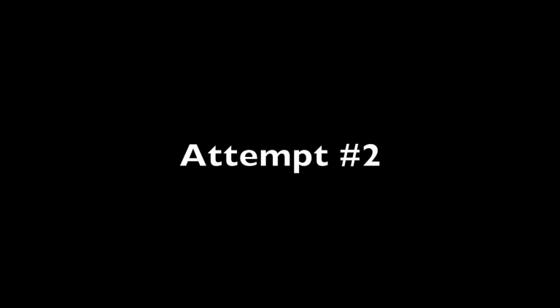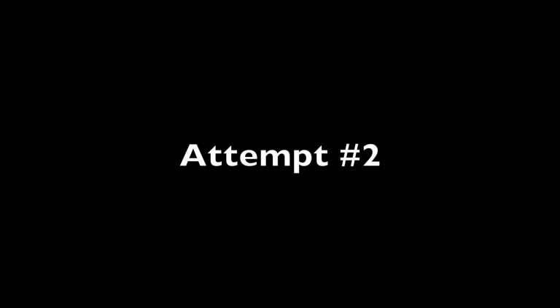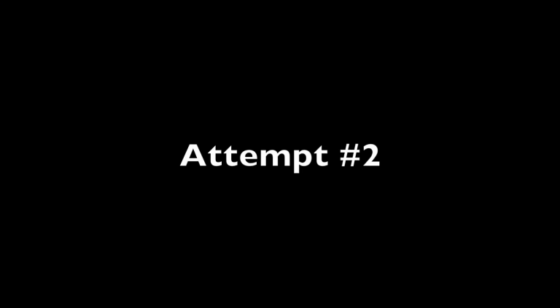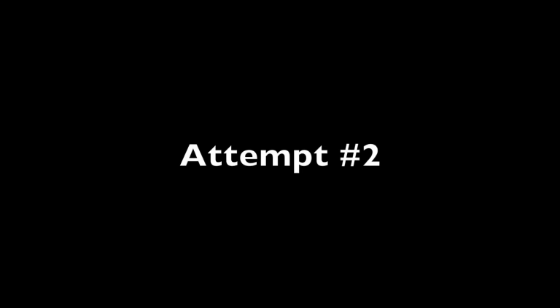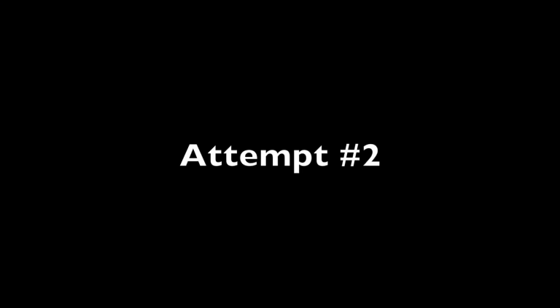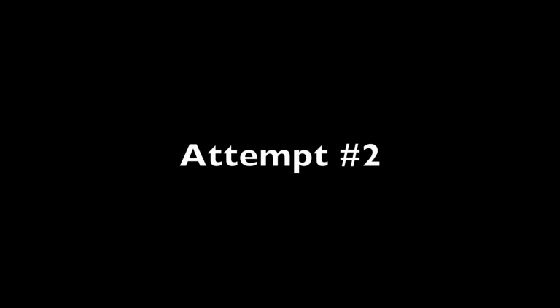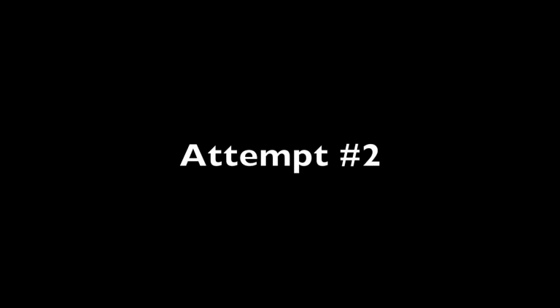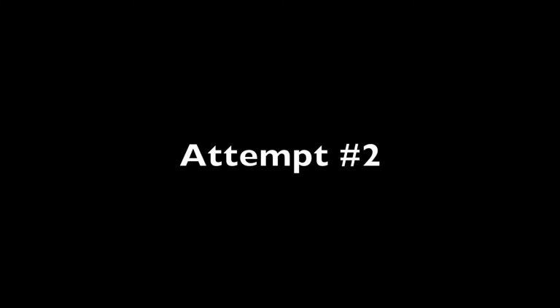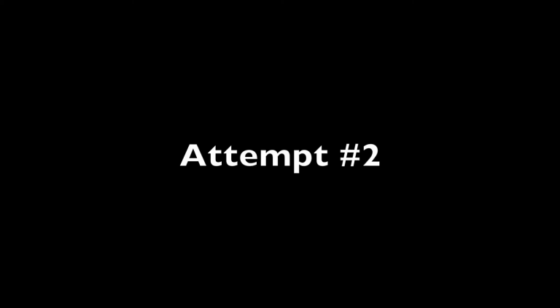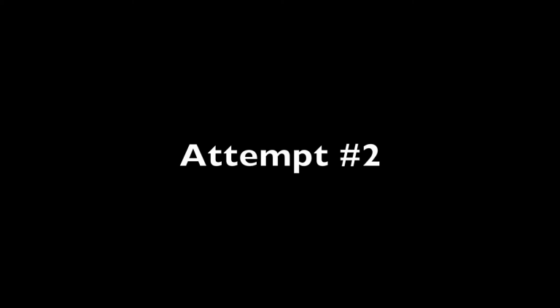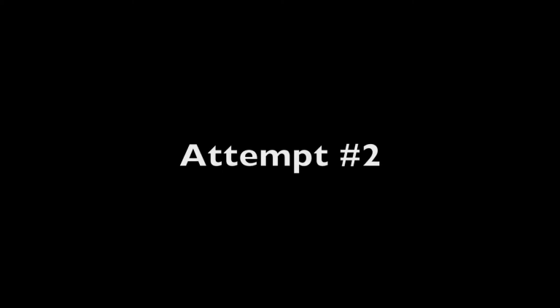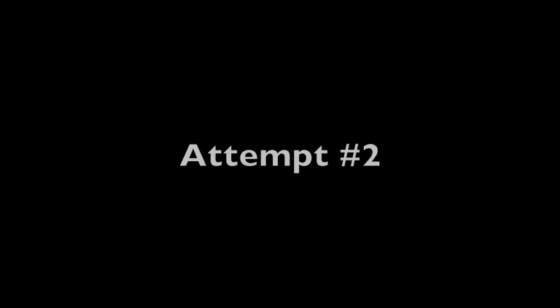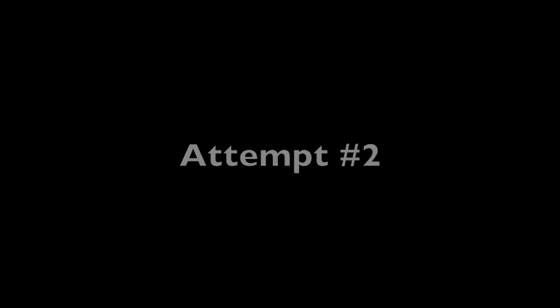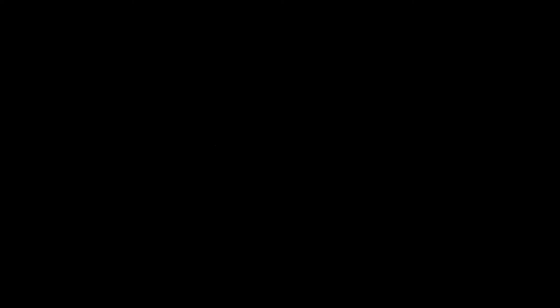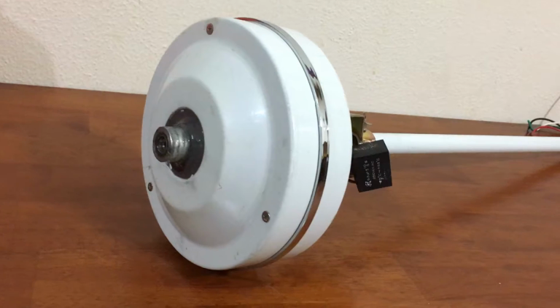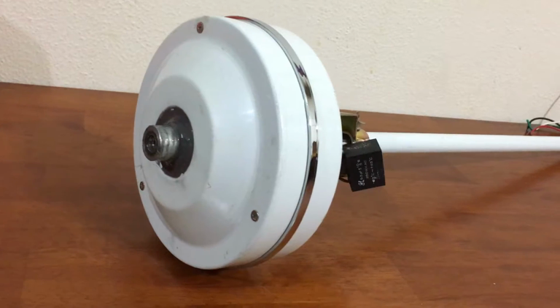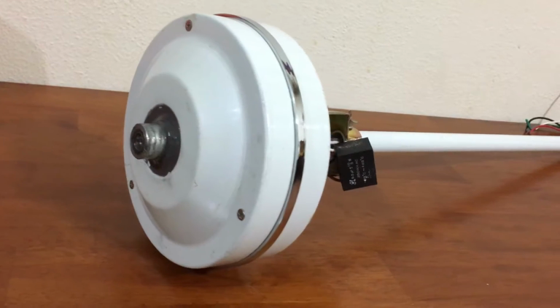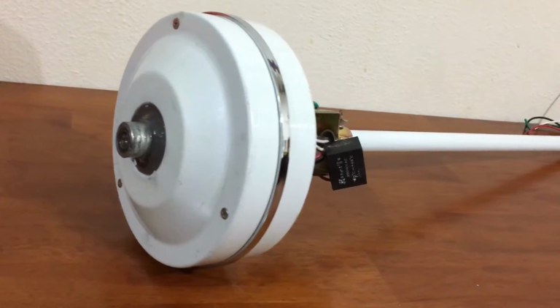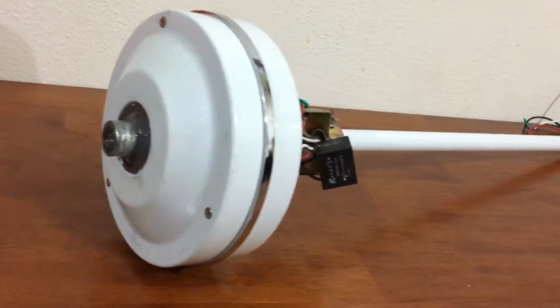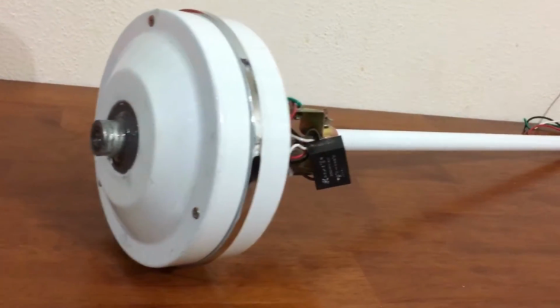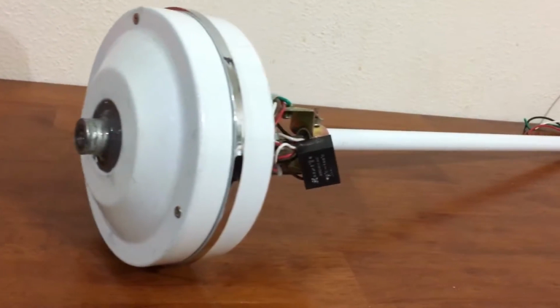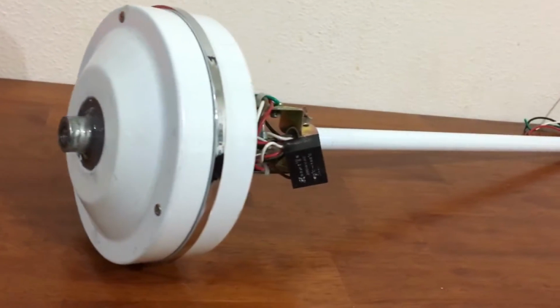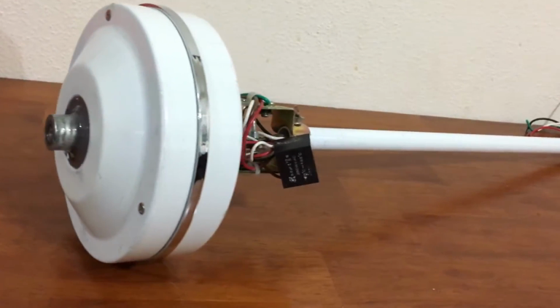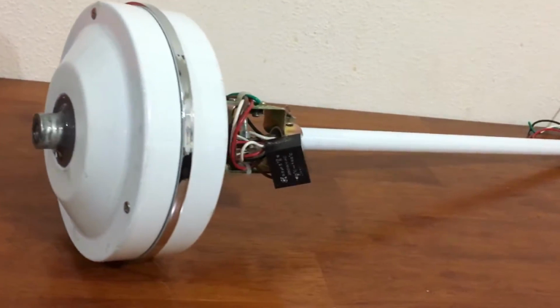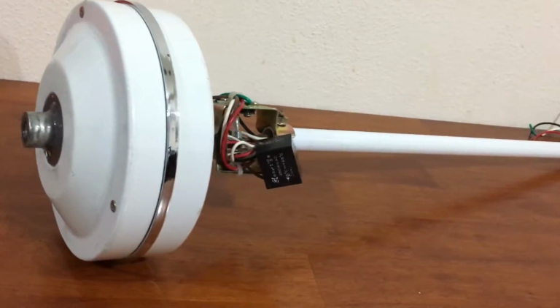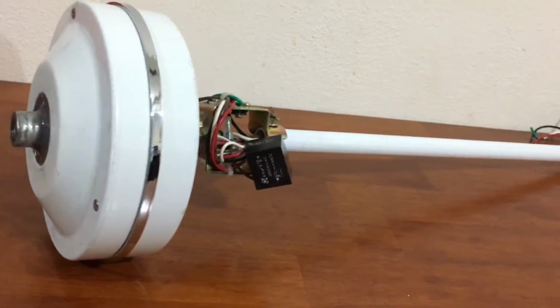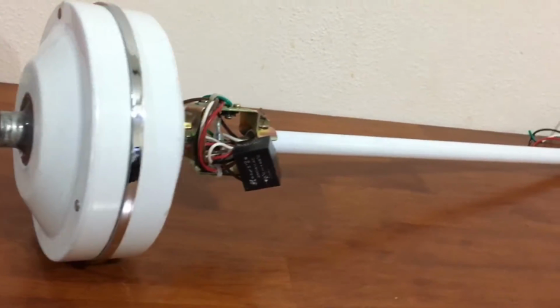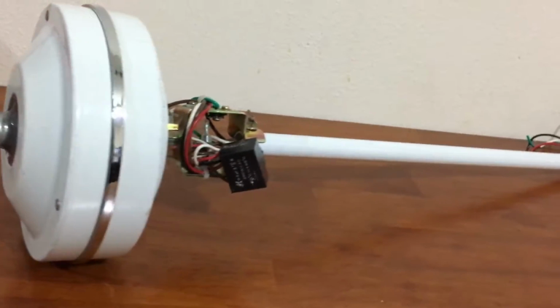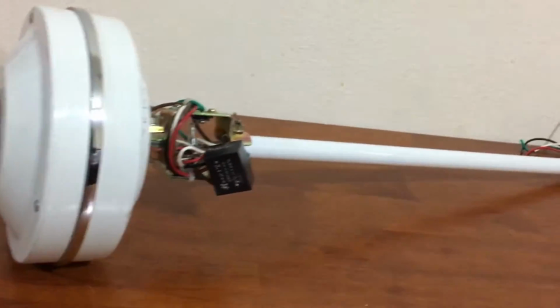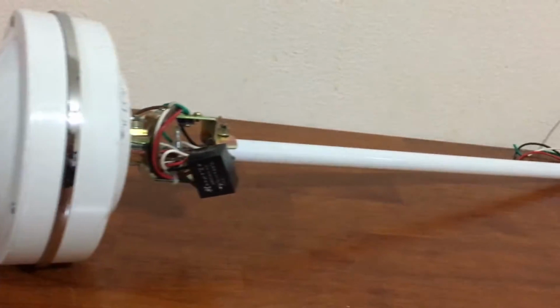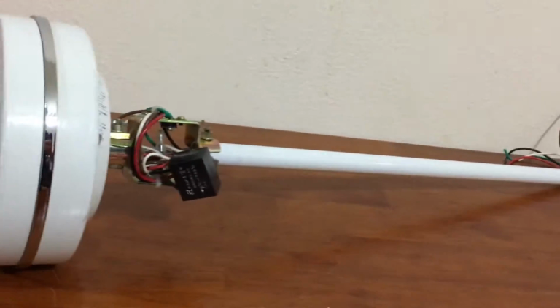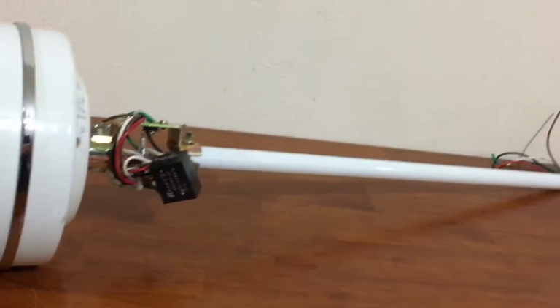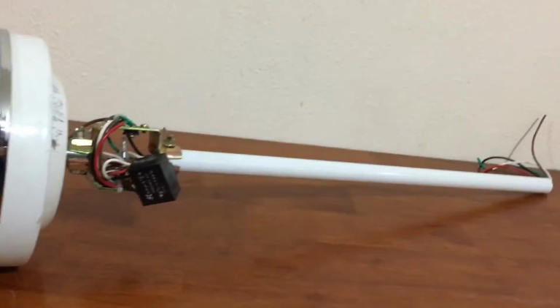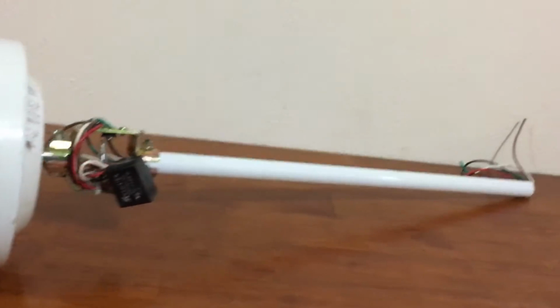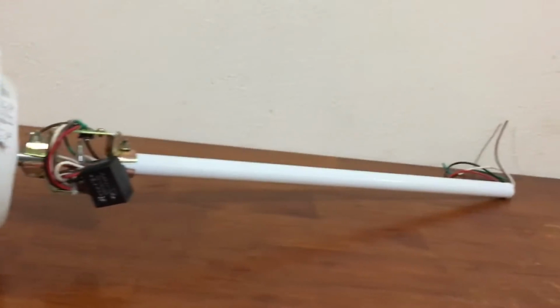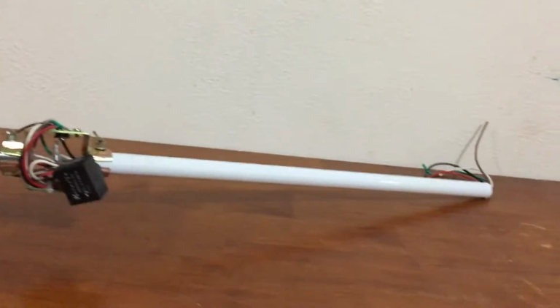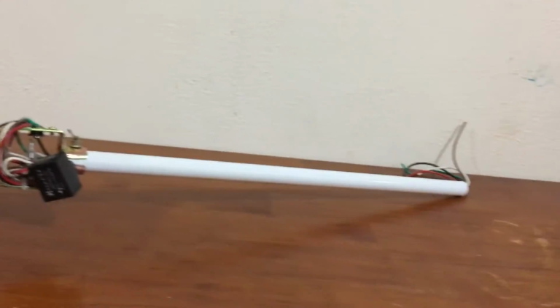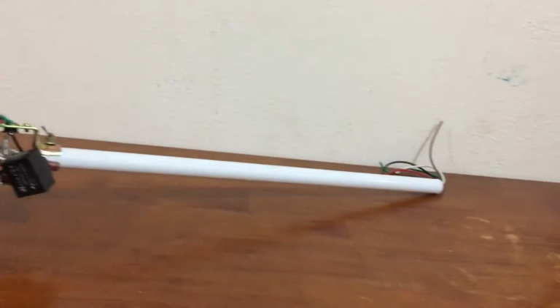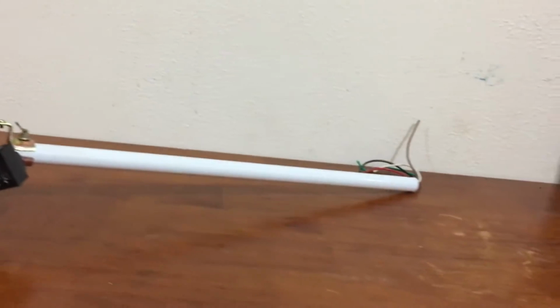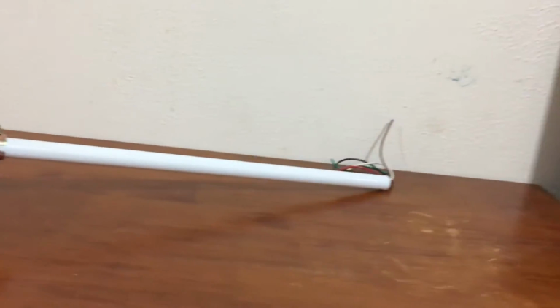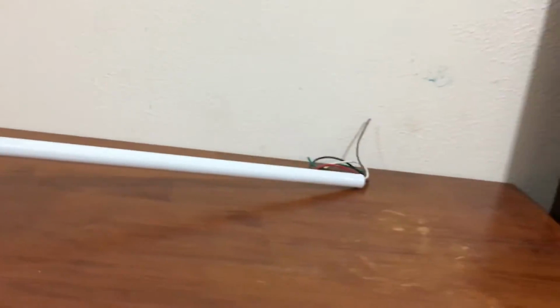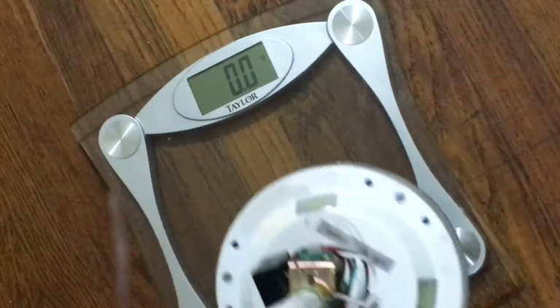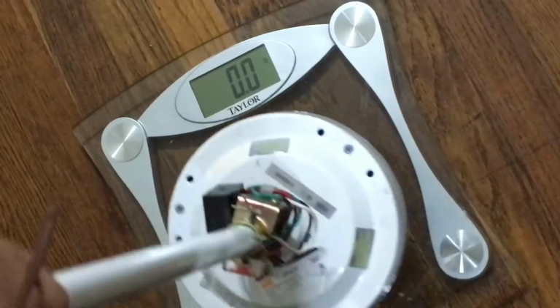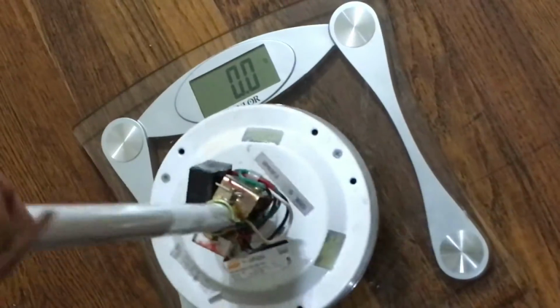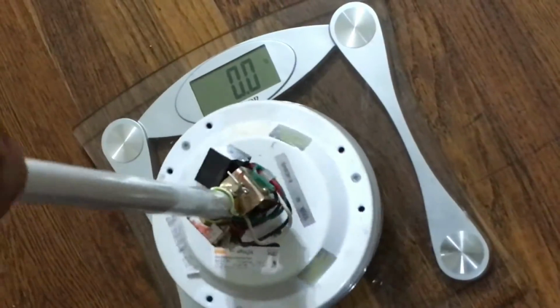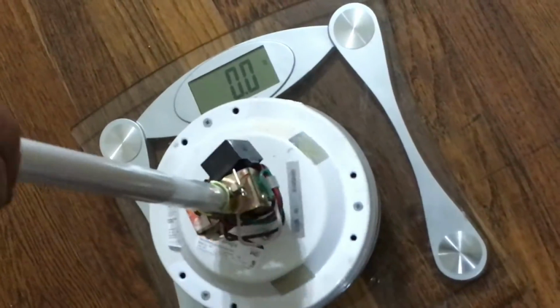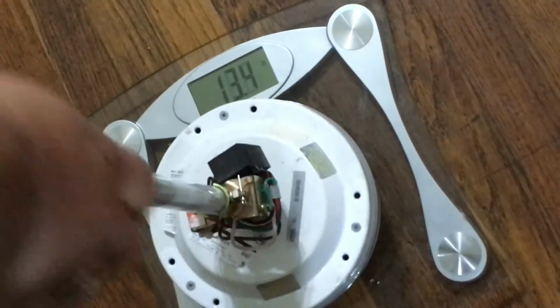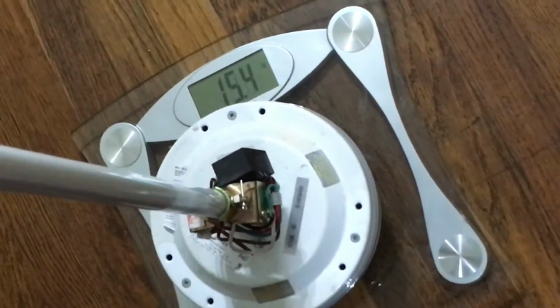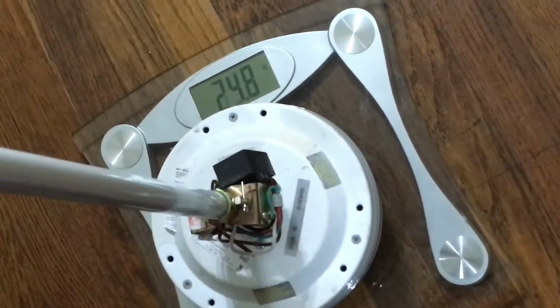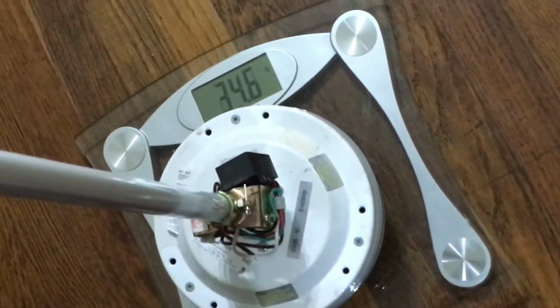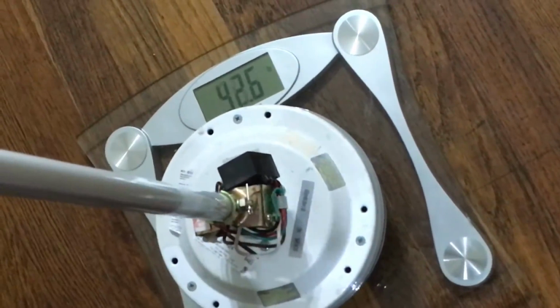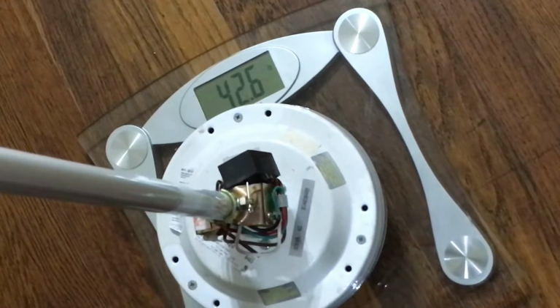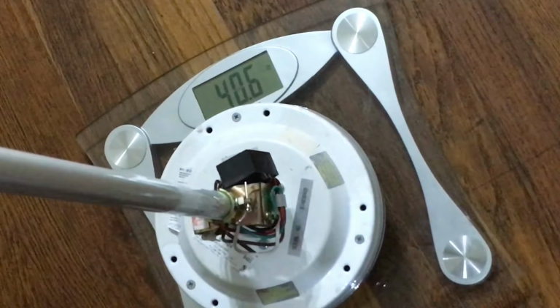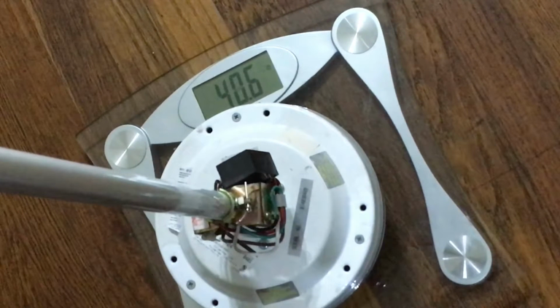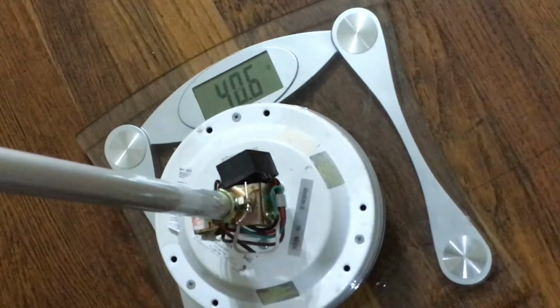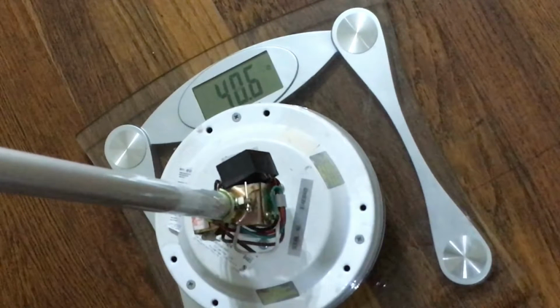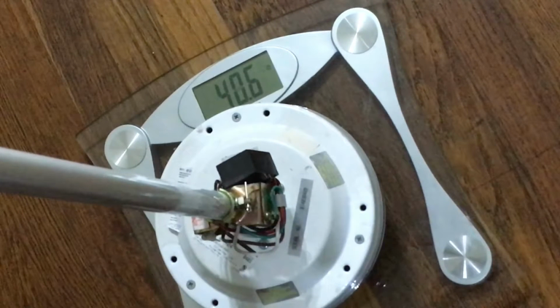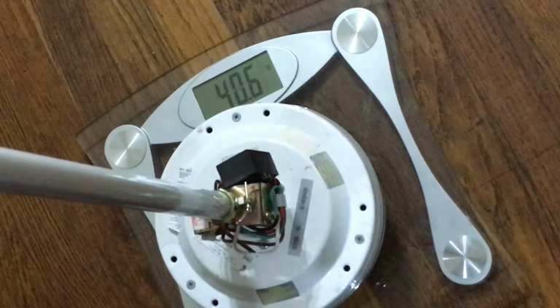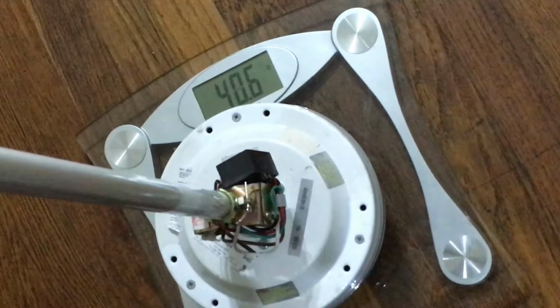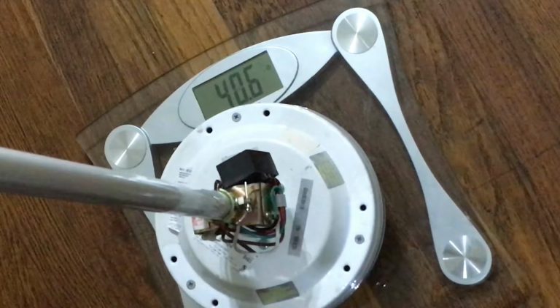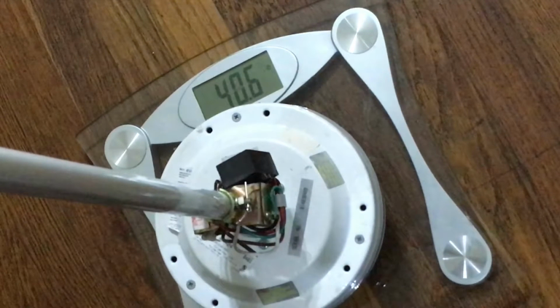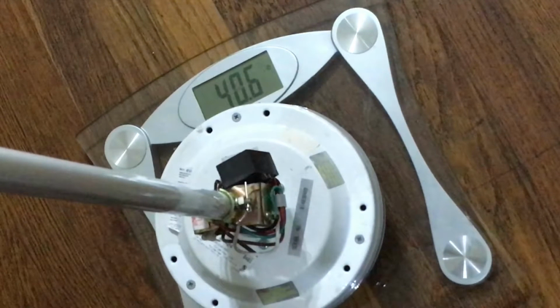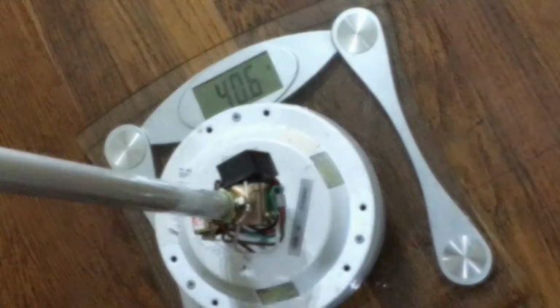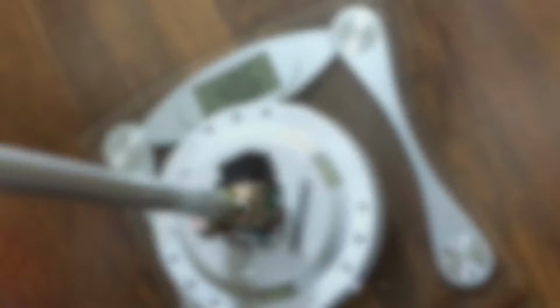It didn't work. For this attempt, we decided to use spare ceiling fan parts. It weighs 40 pounds.